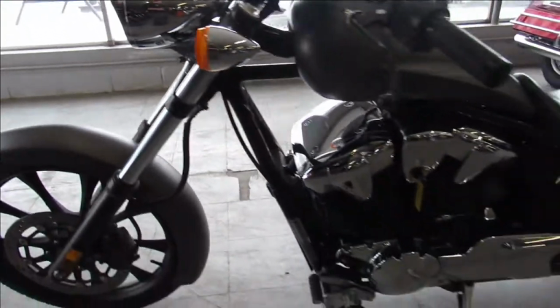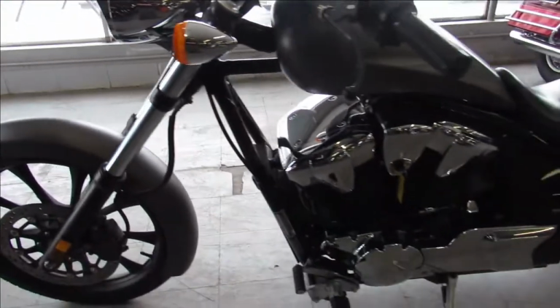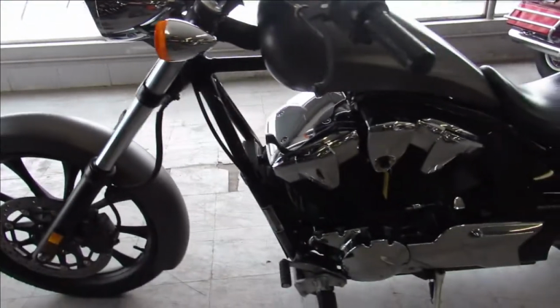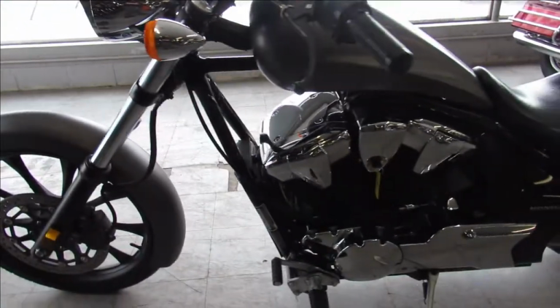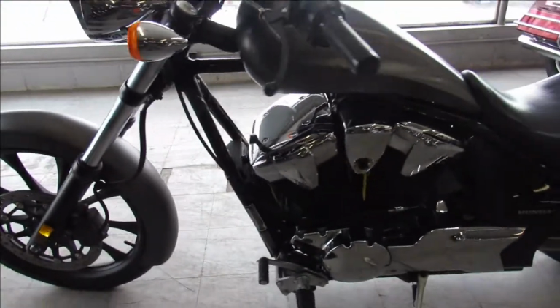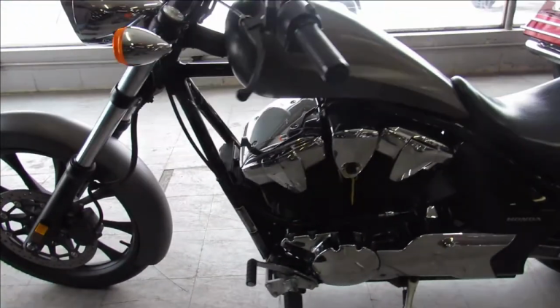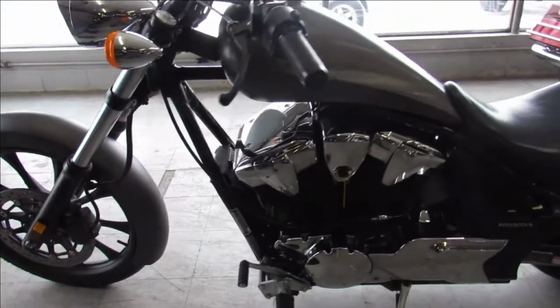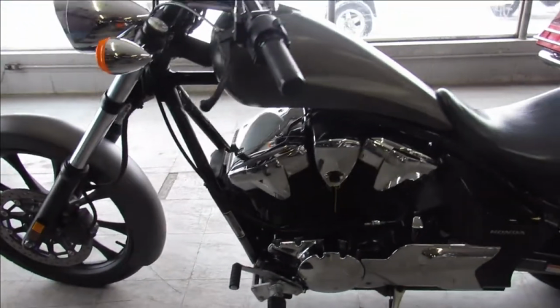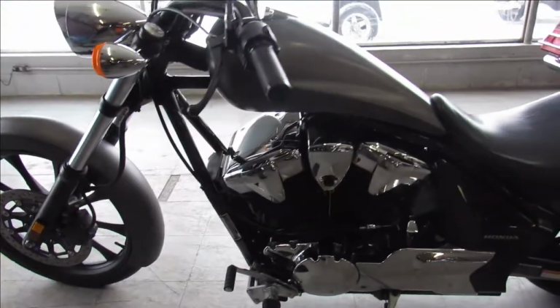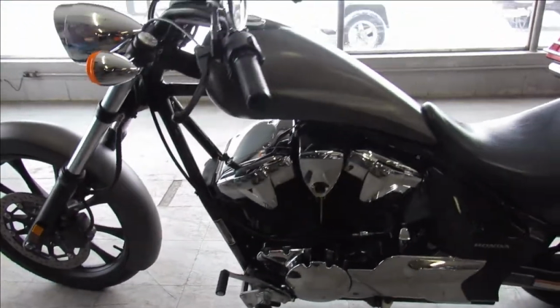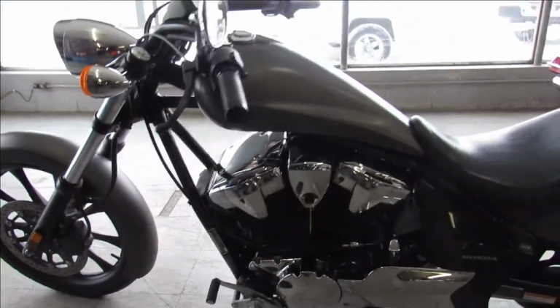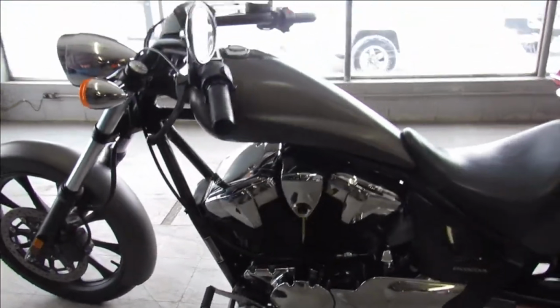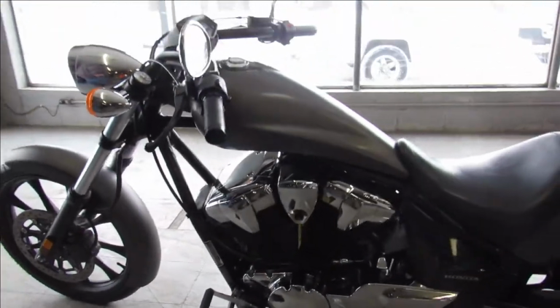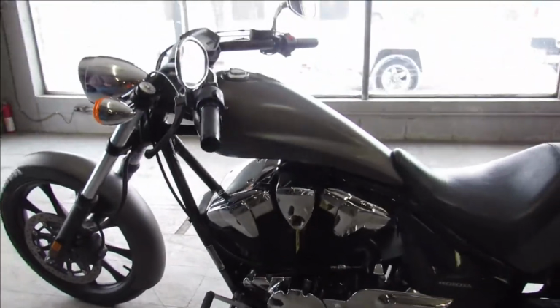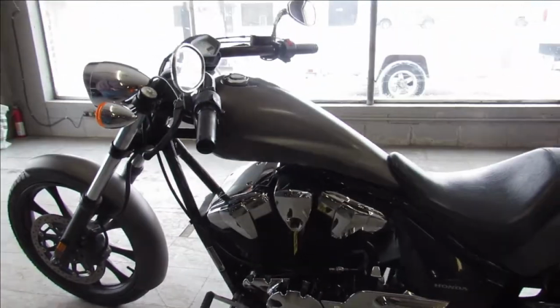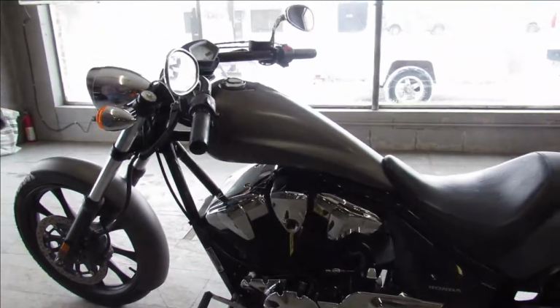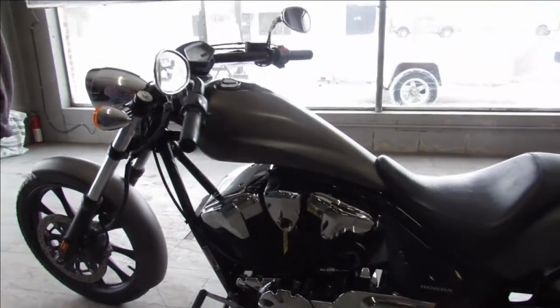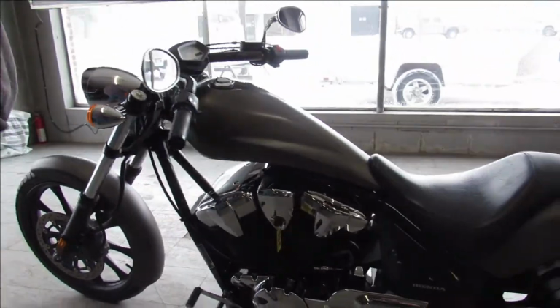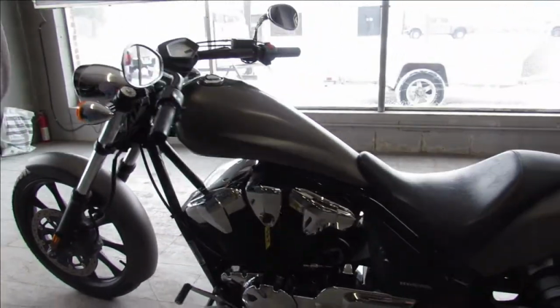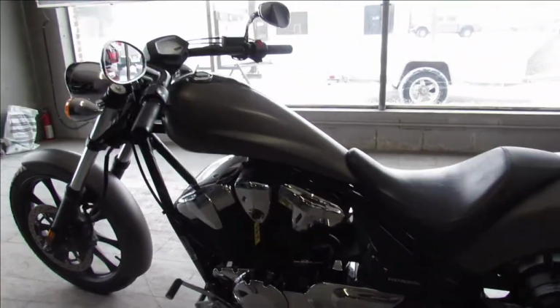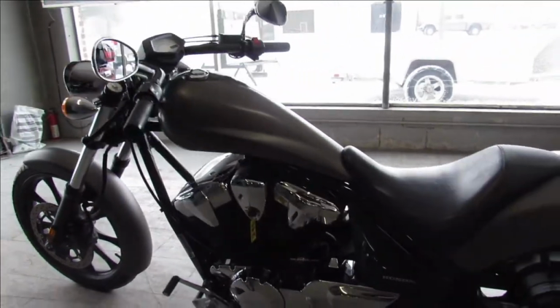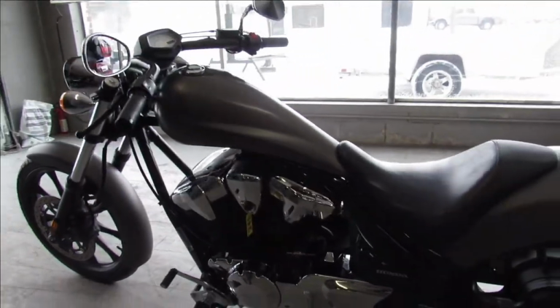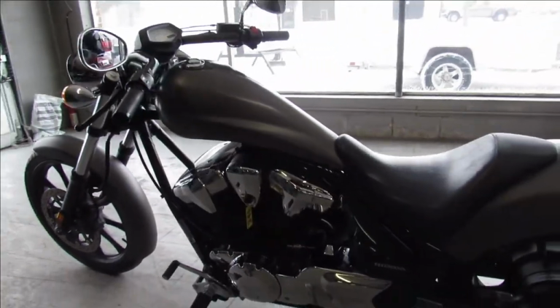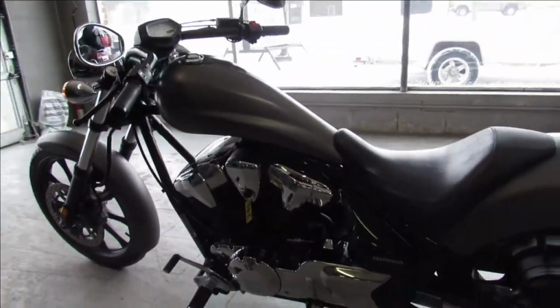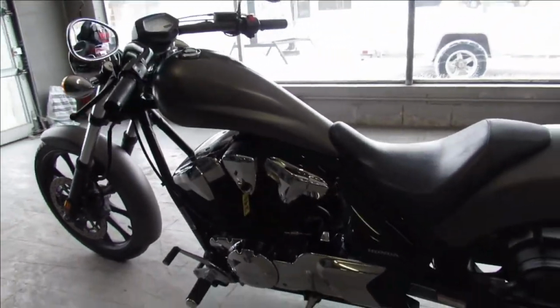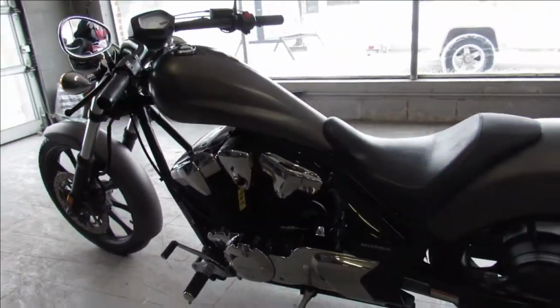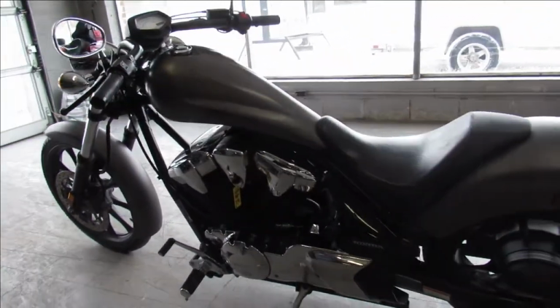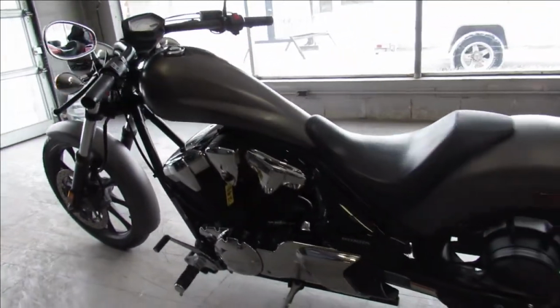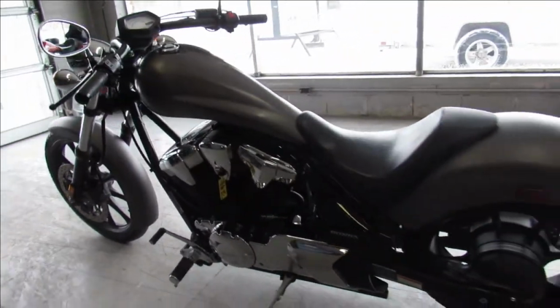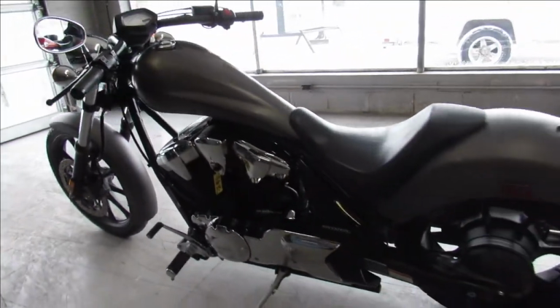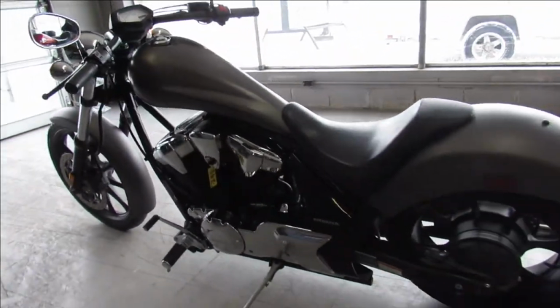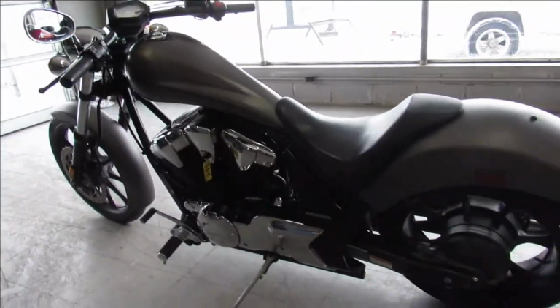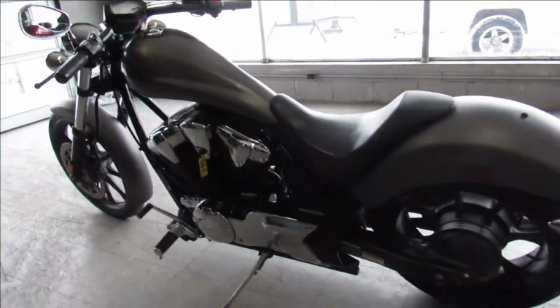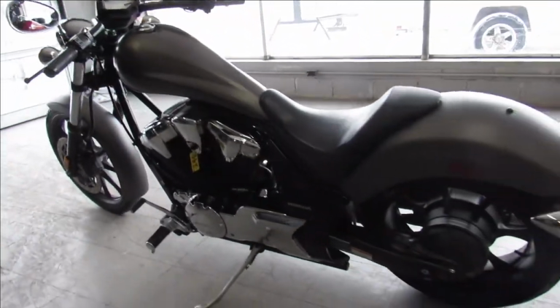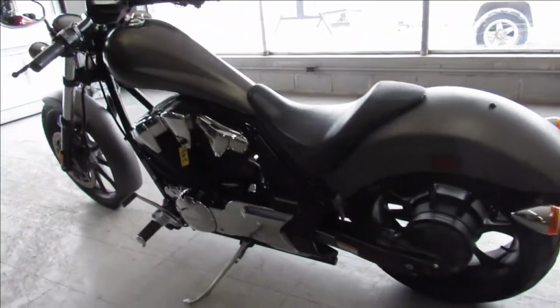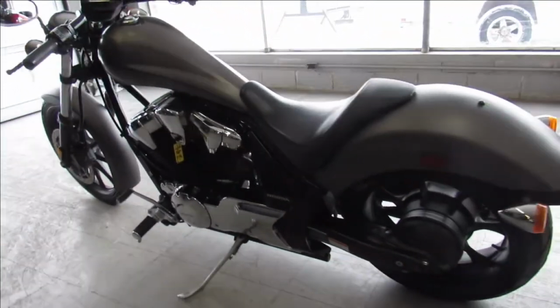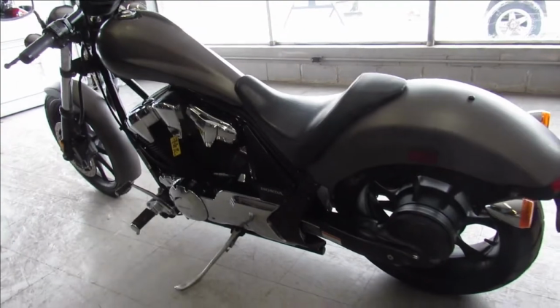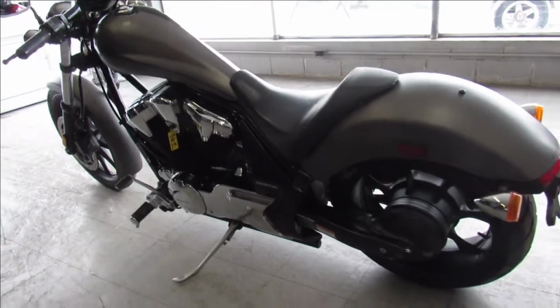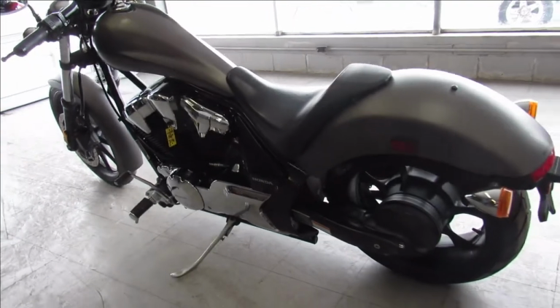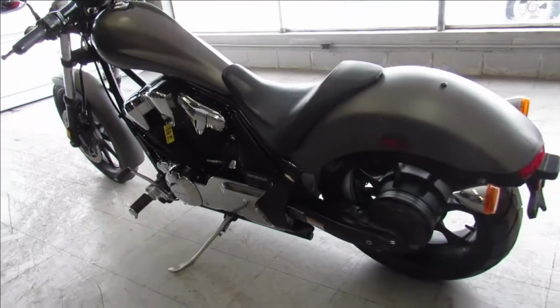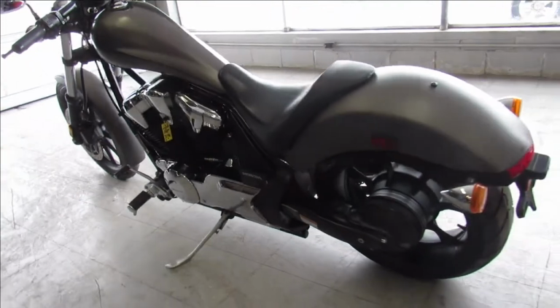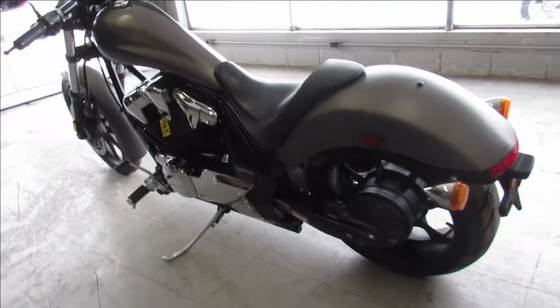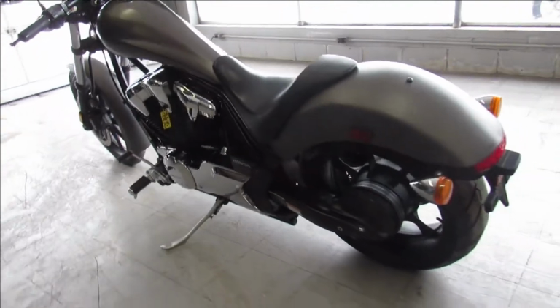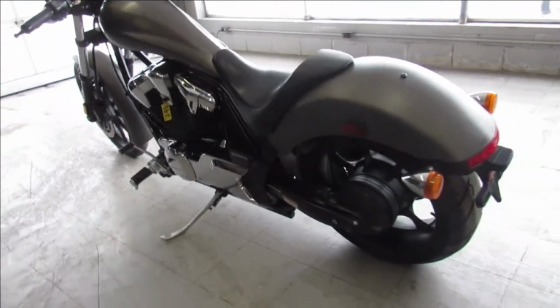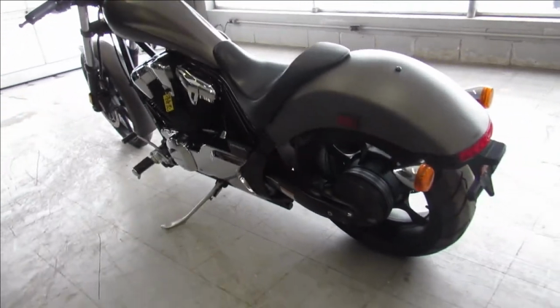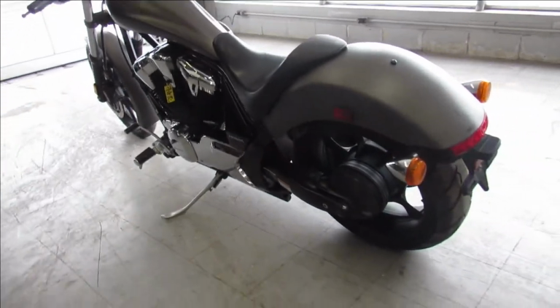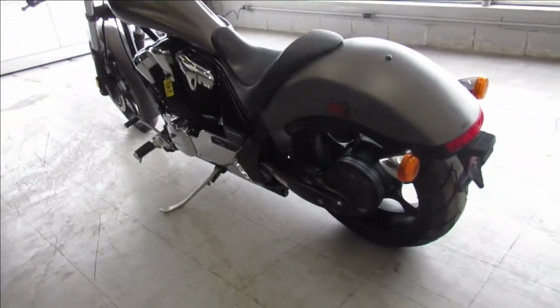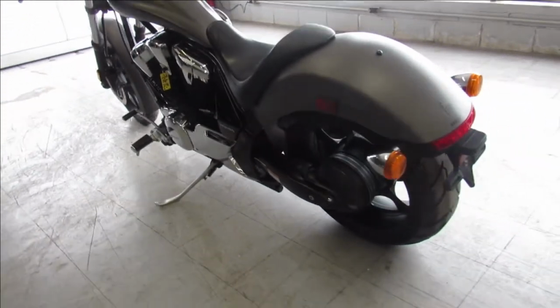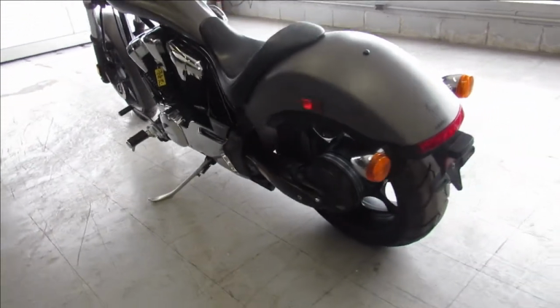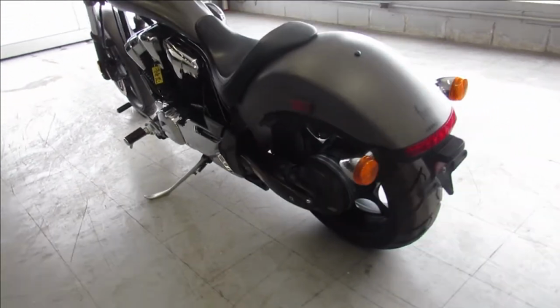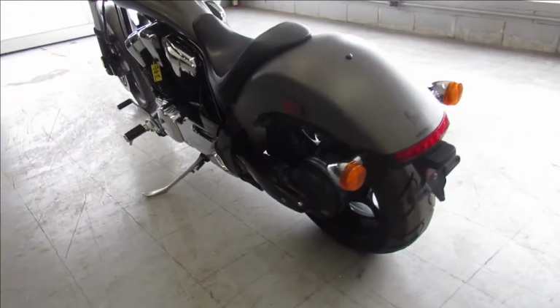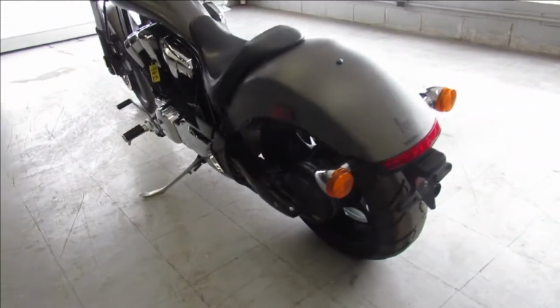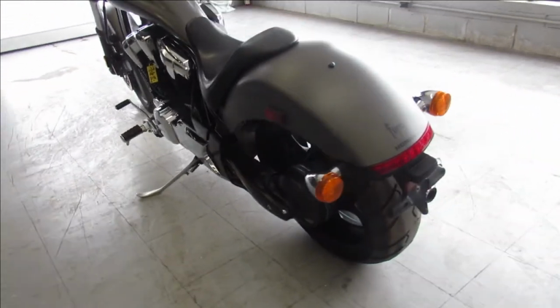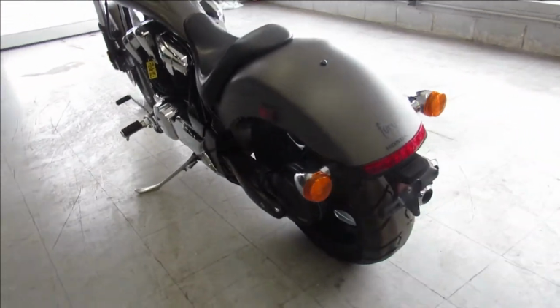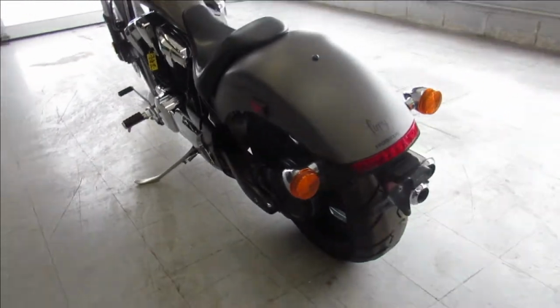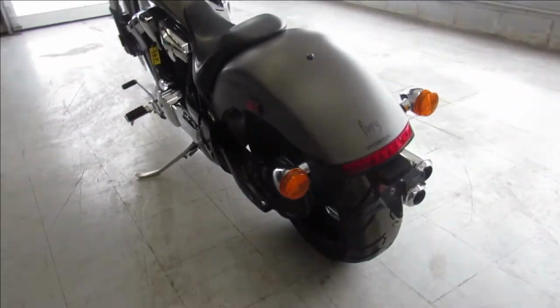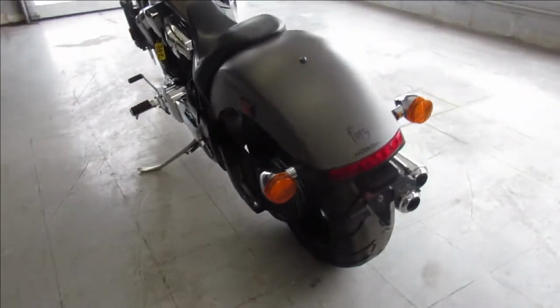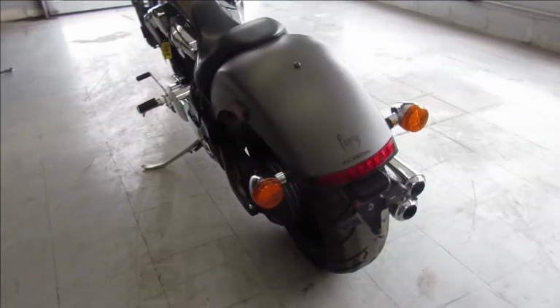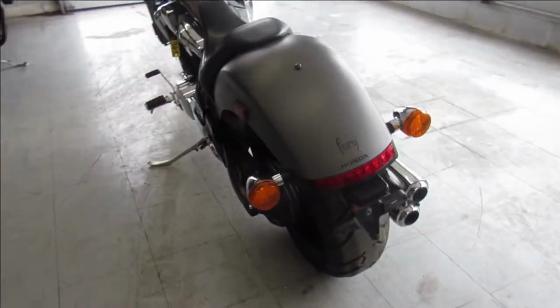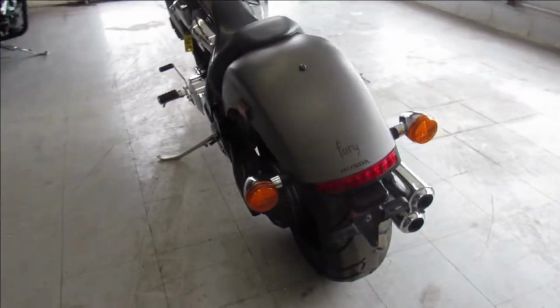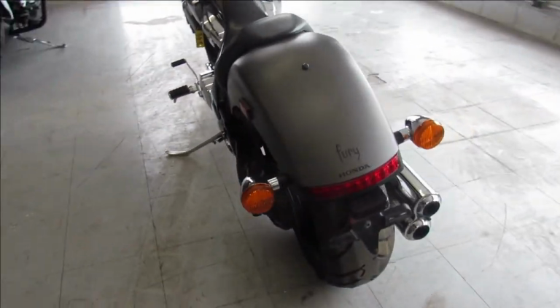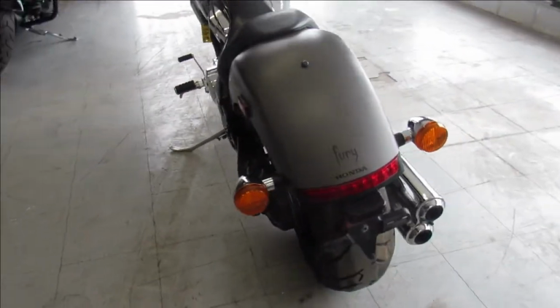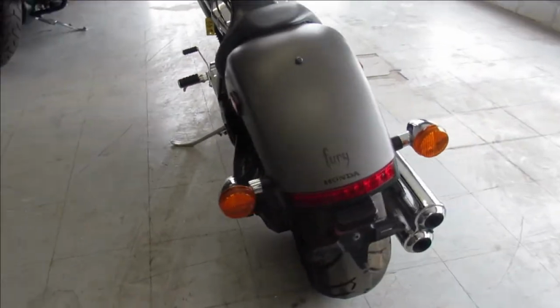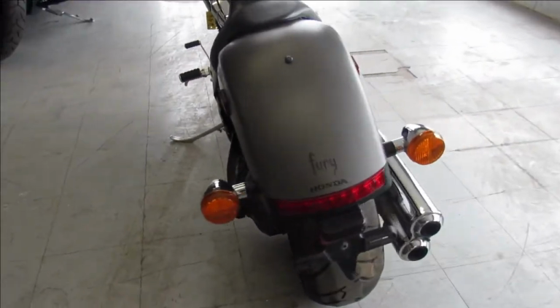Just serviced at a factory authorized Honda dealership, all the fluids have been changed. This one's ready for the road guys — that's a 2016 Honda Fury.